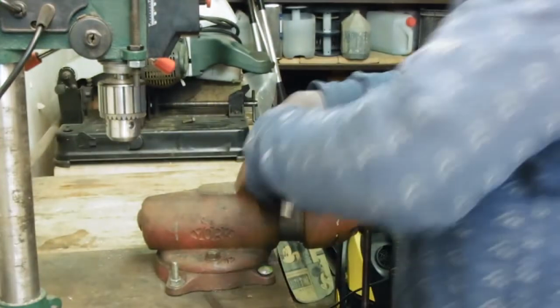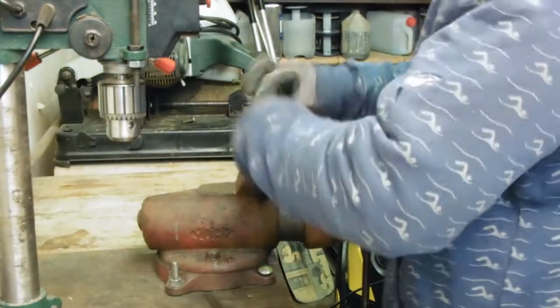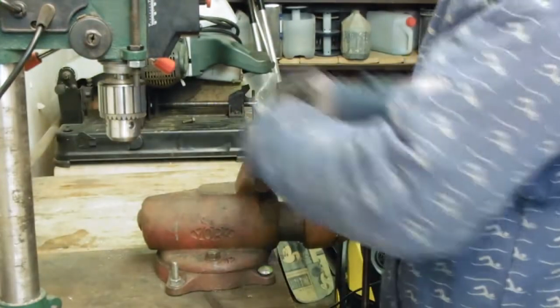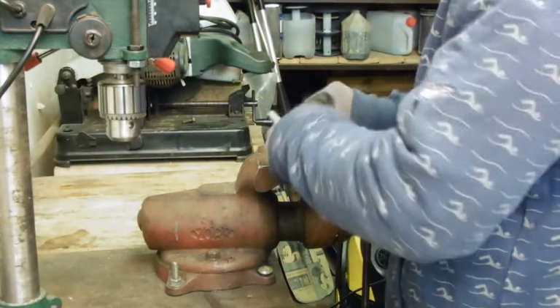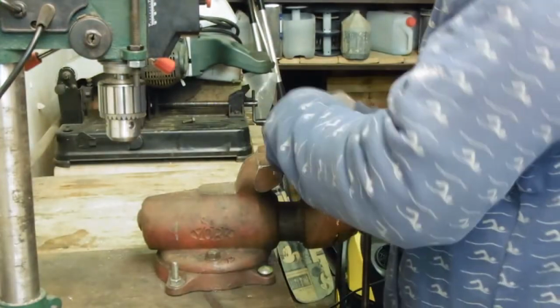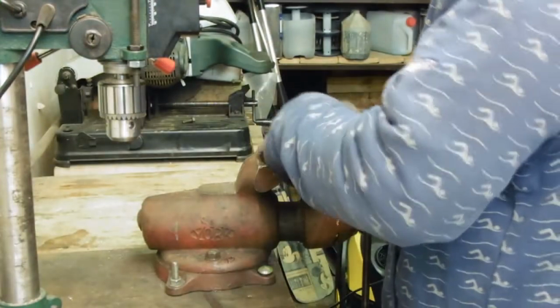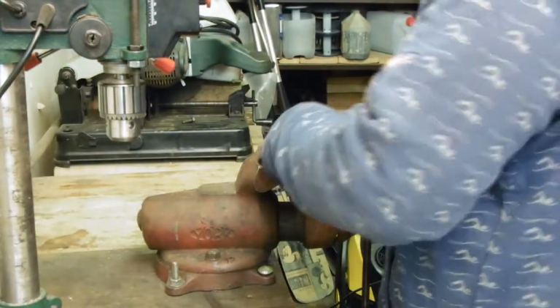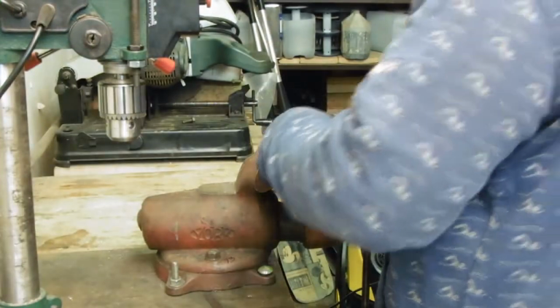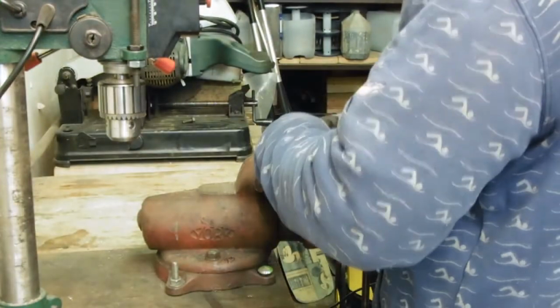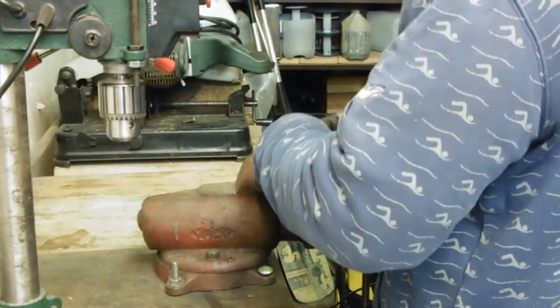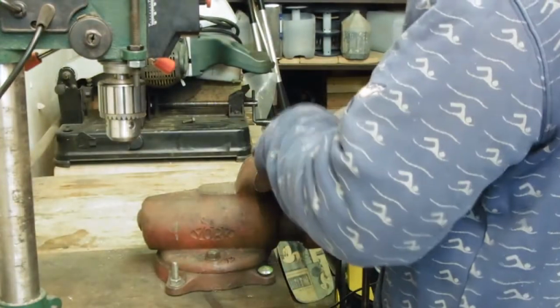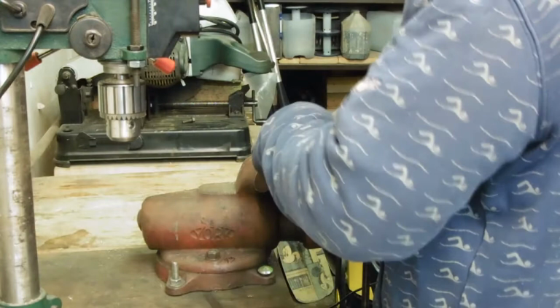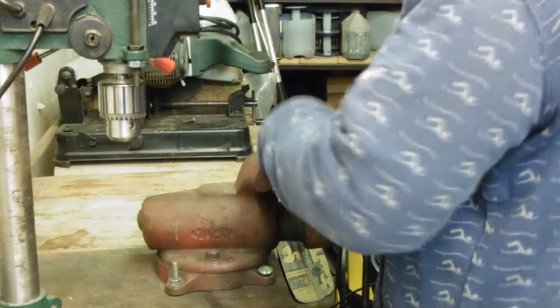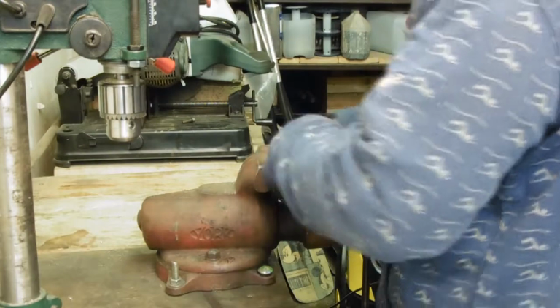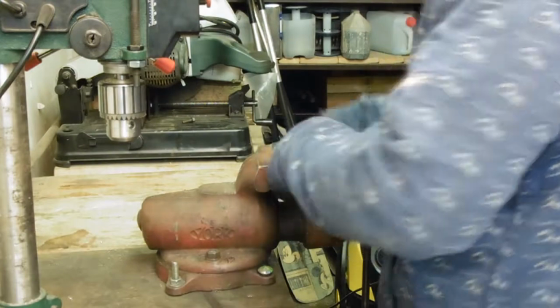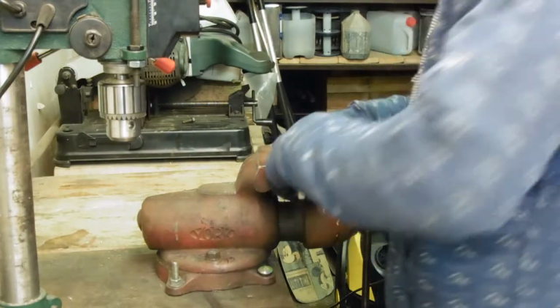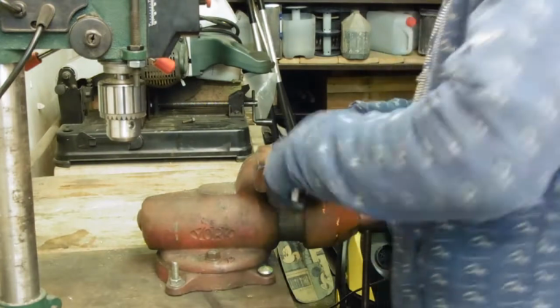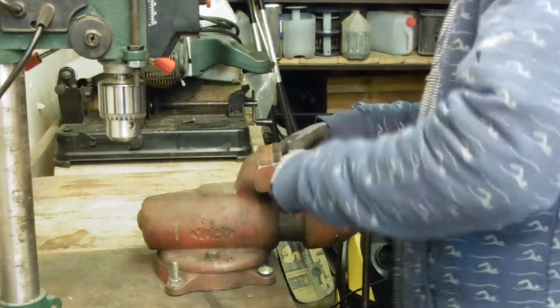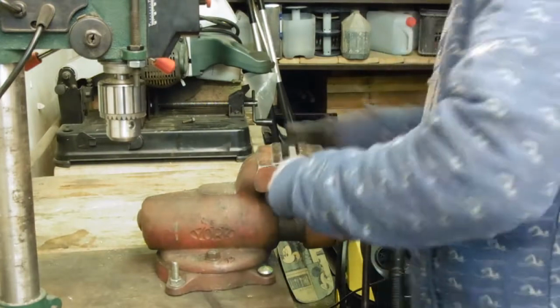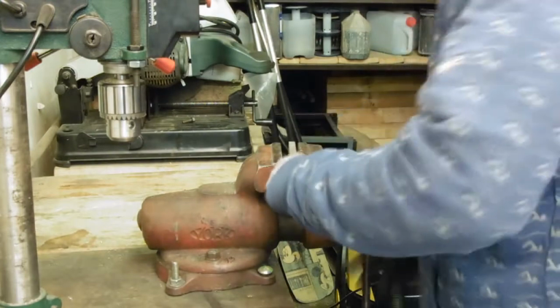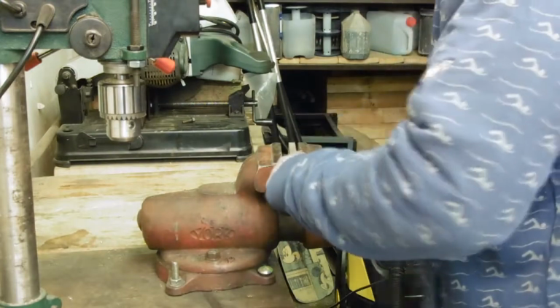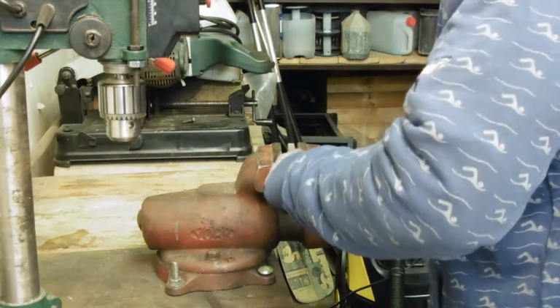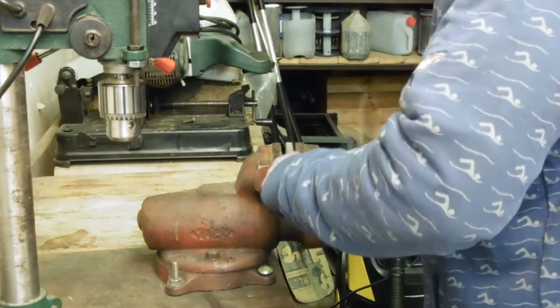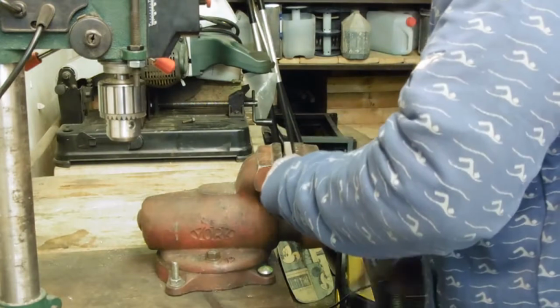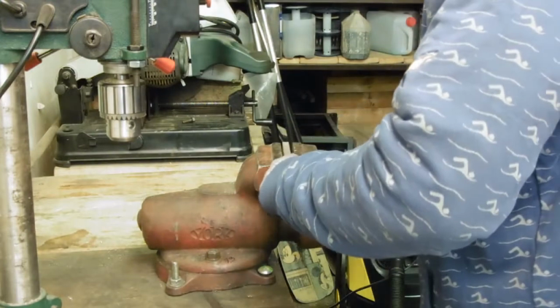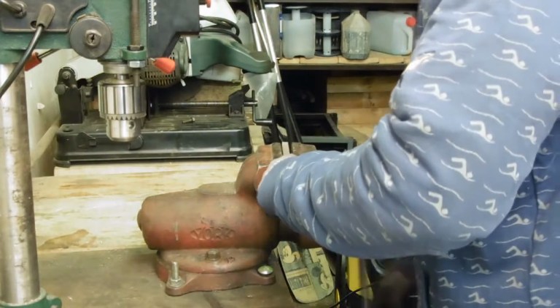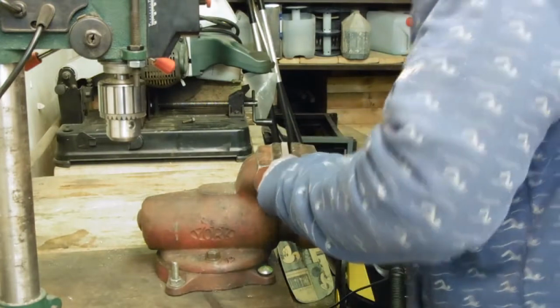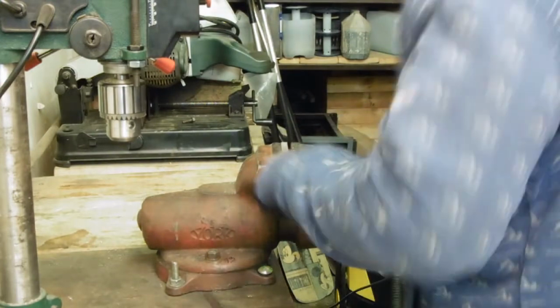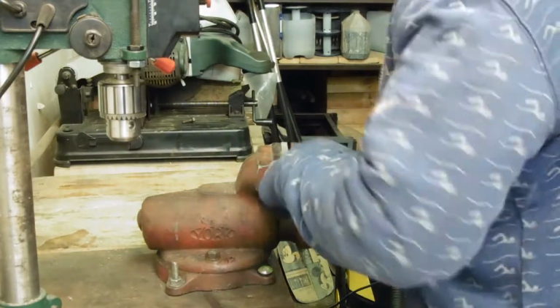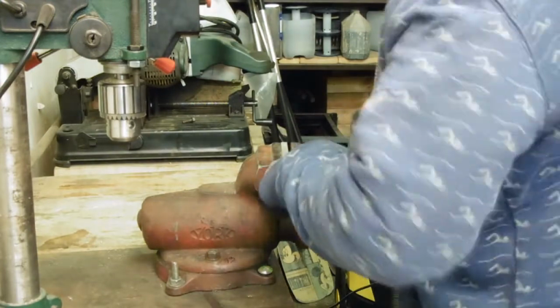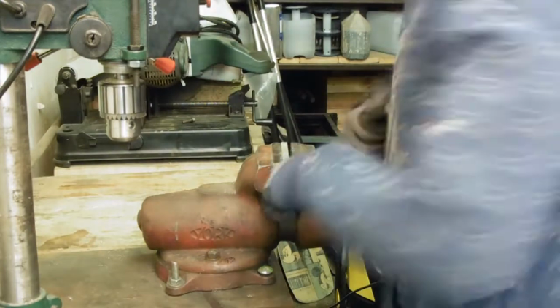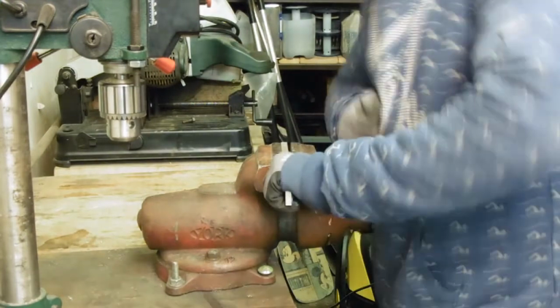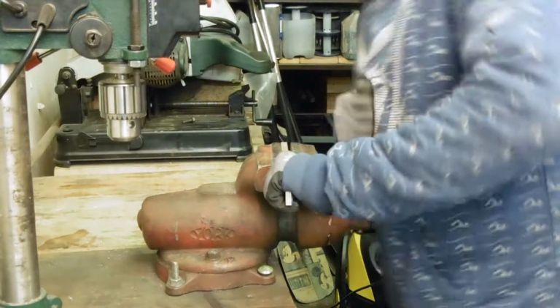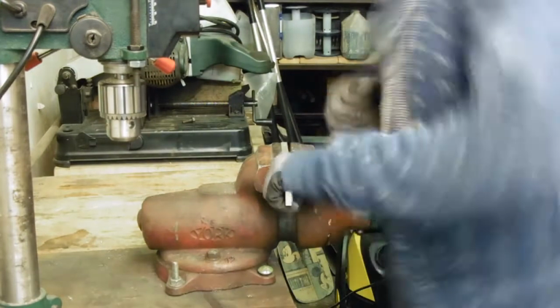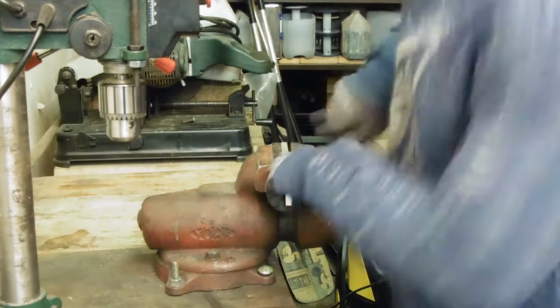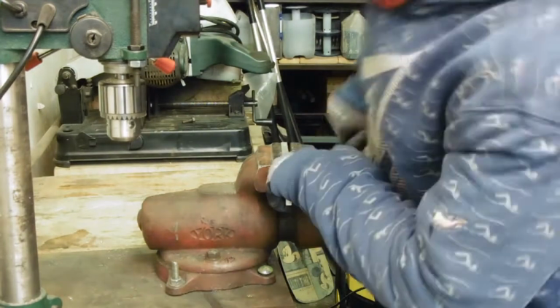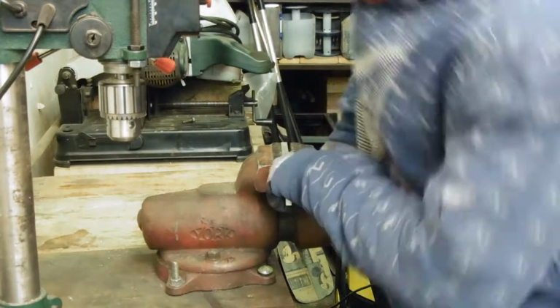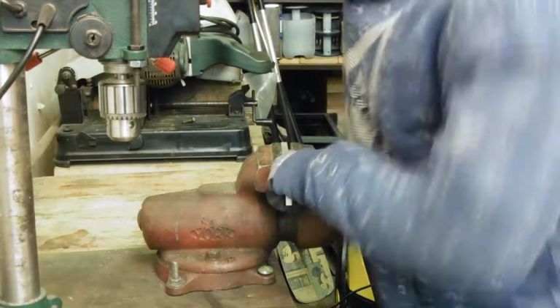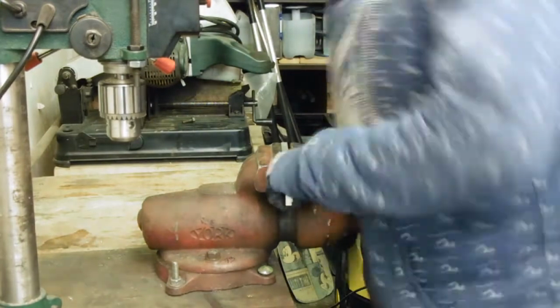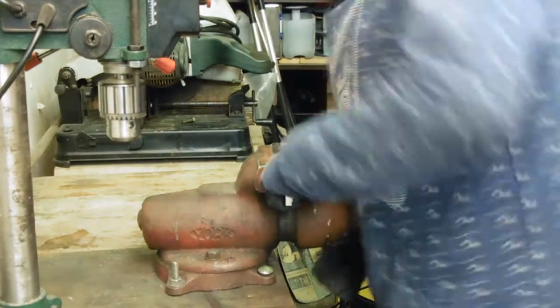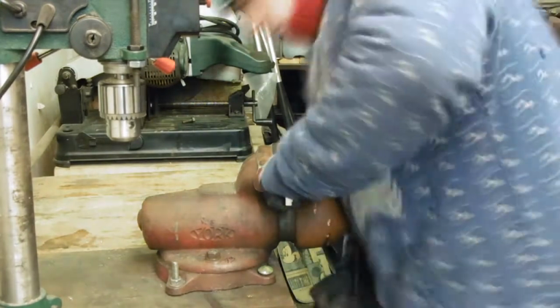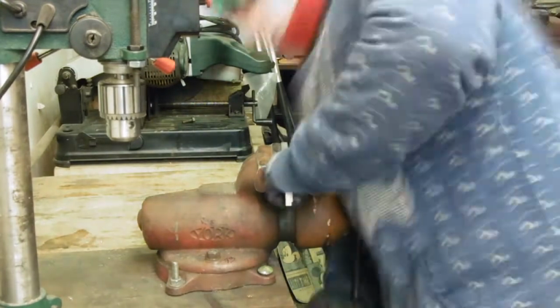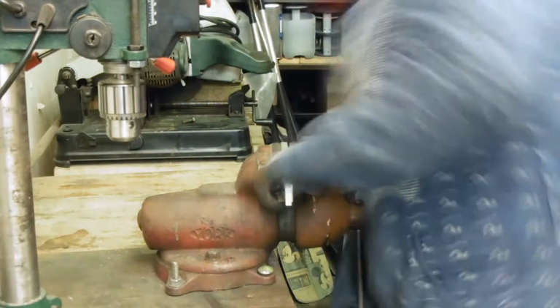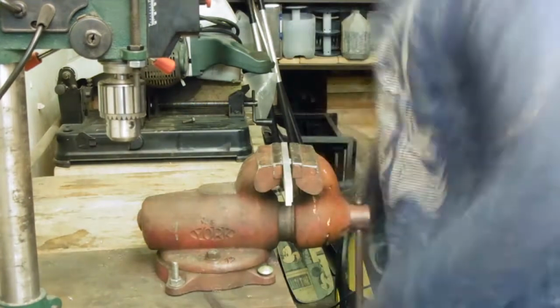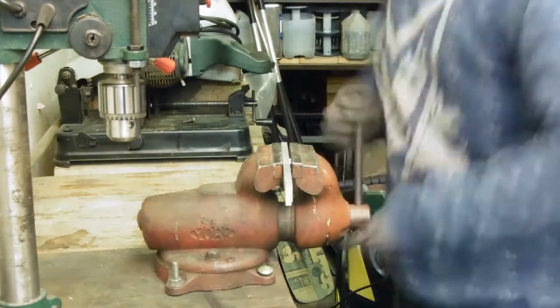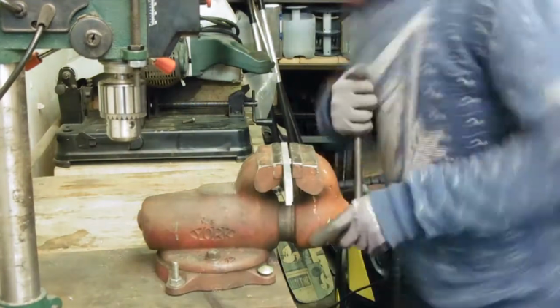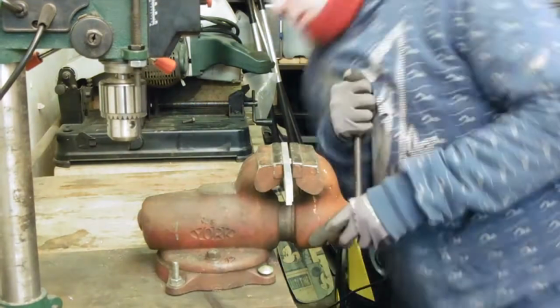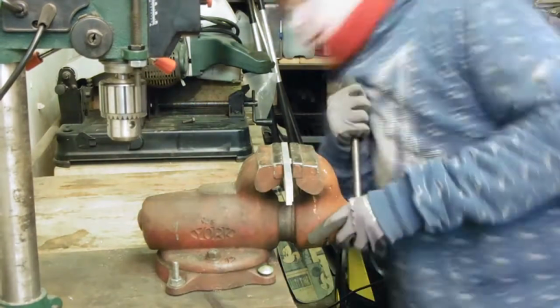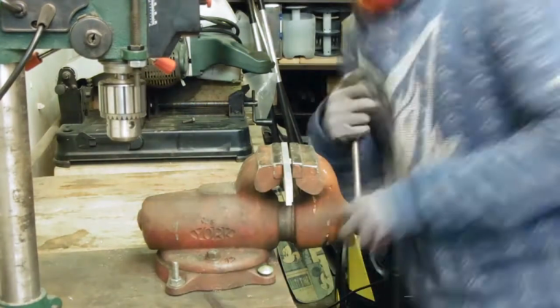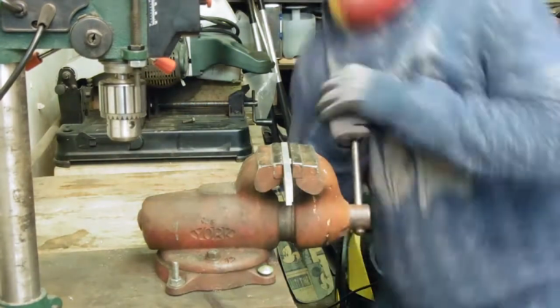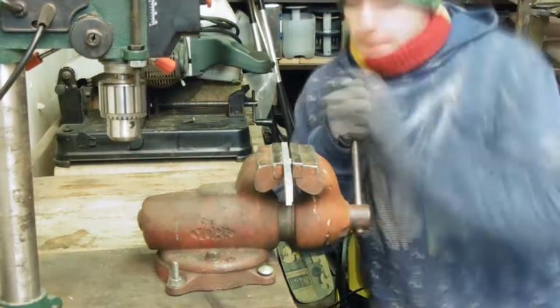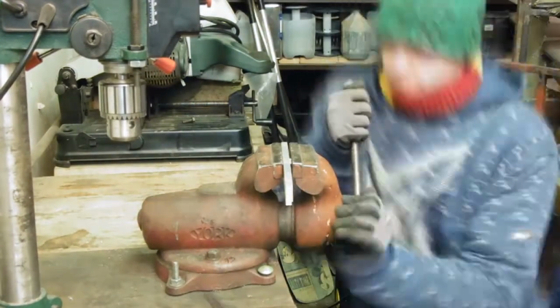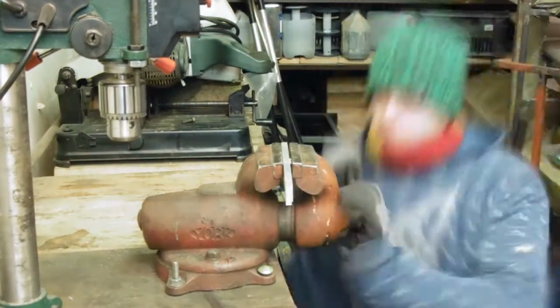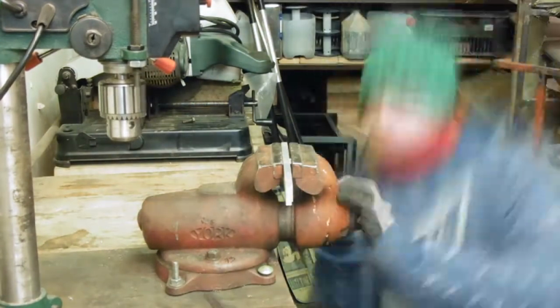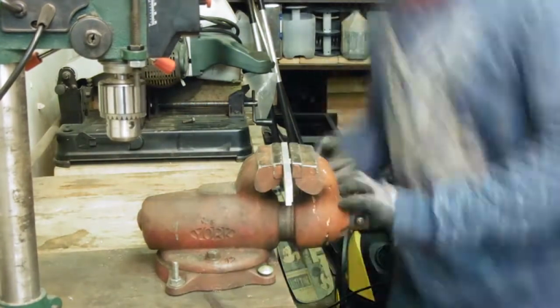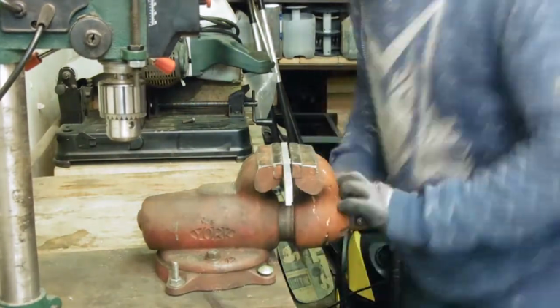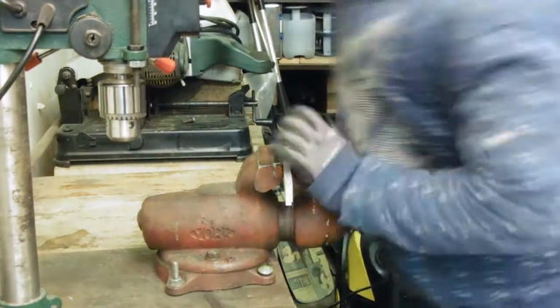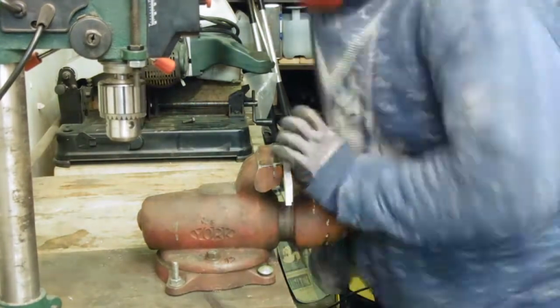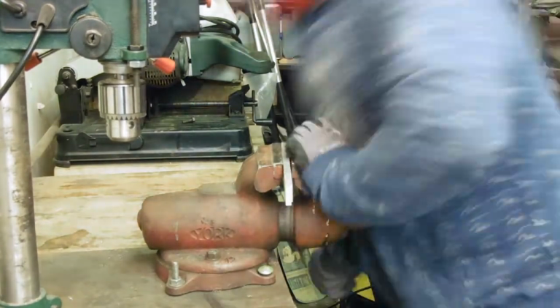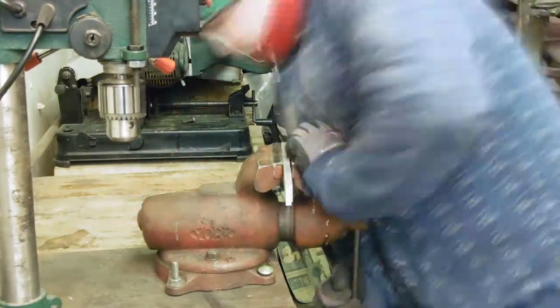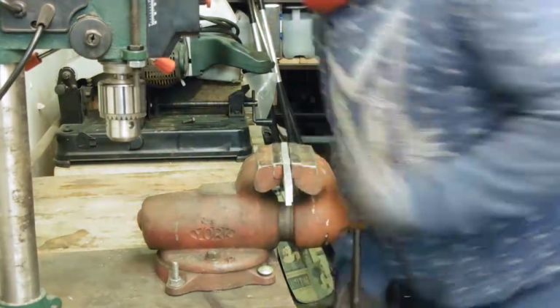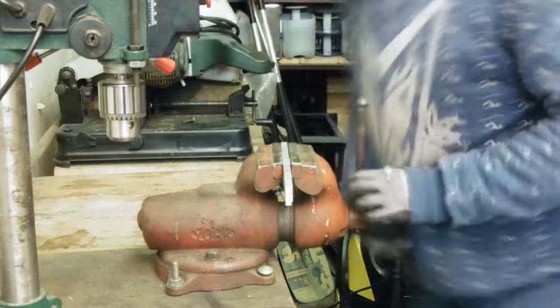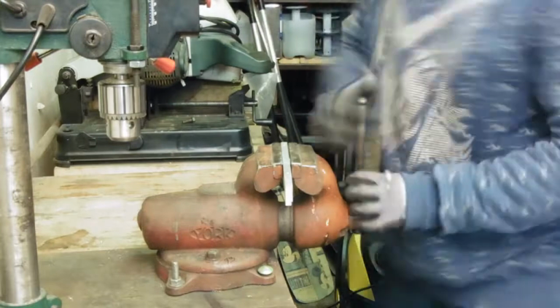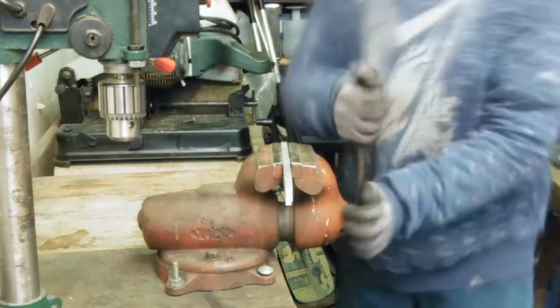Then I pressed the nut into the aluminum bar using my vise. This interference fit ensured that the nut won't move.